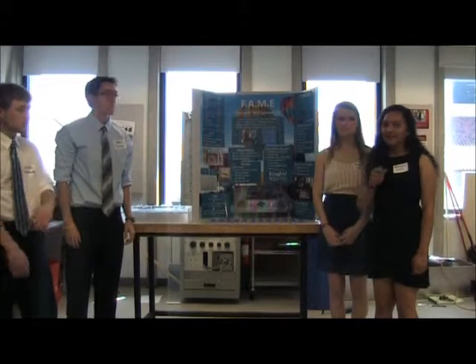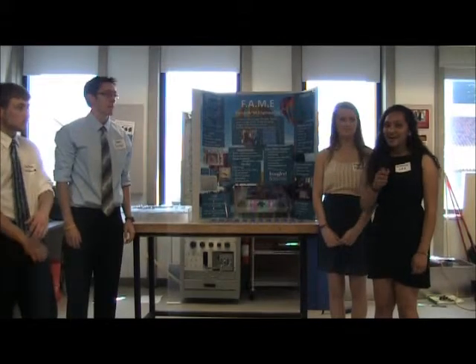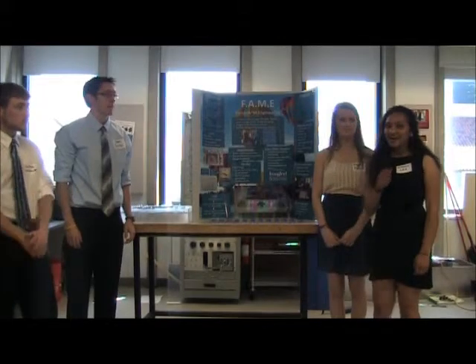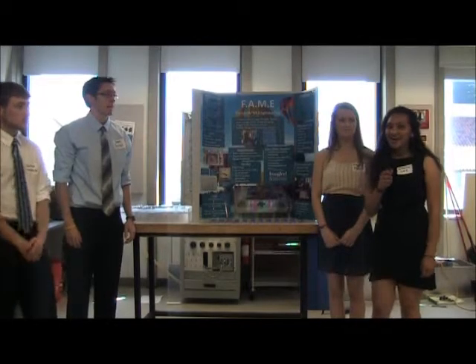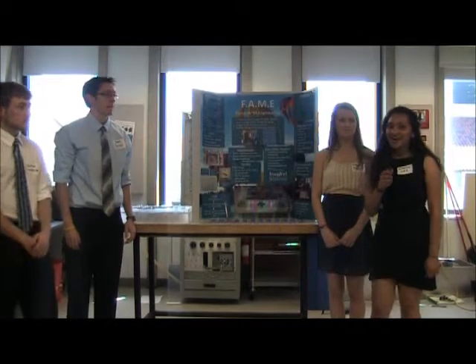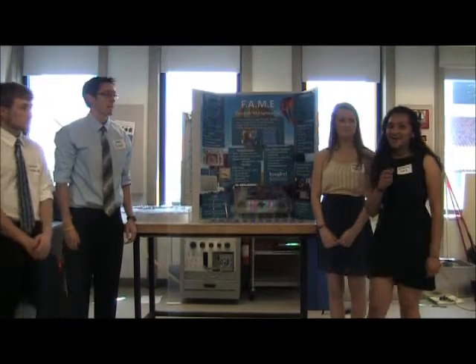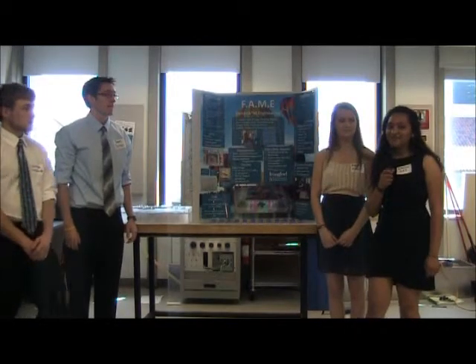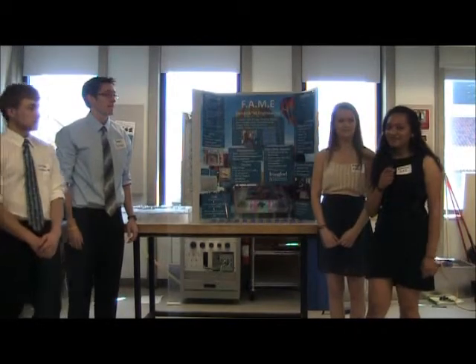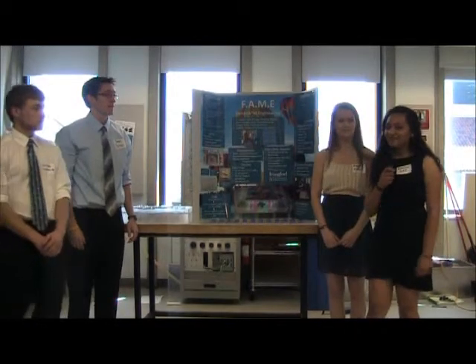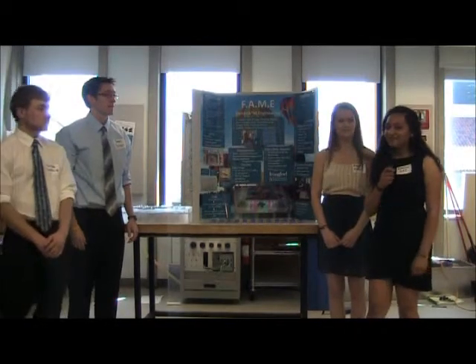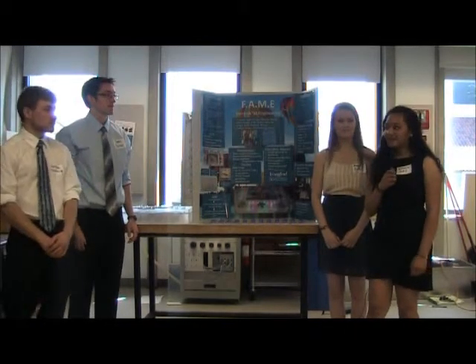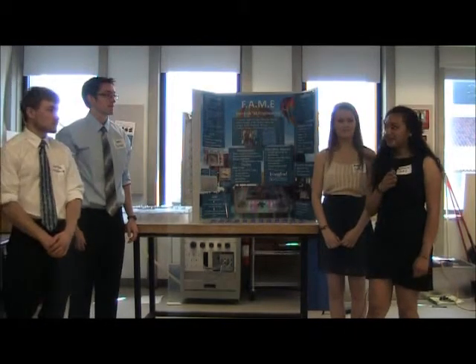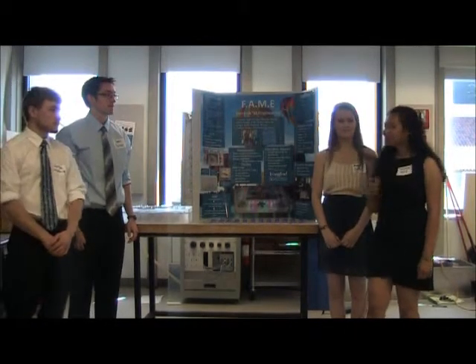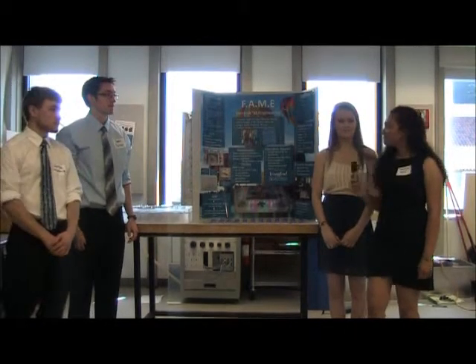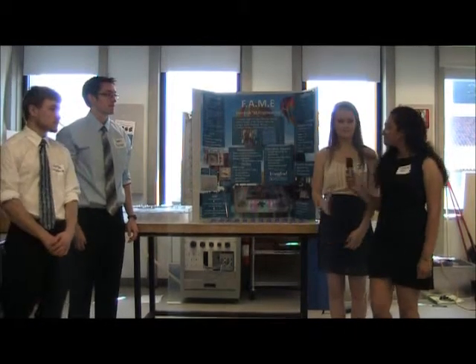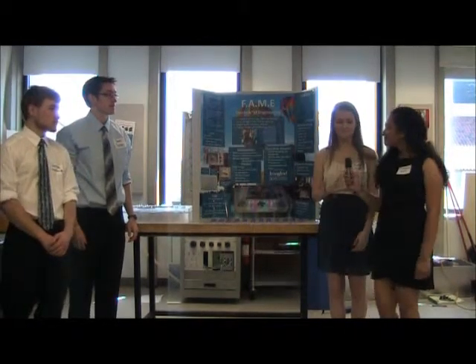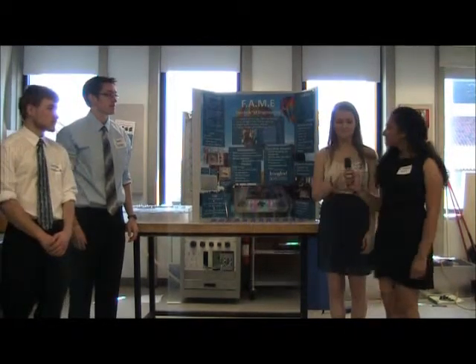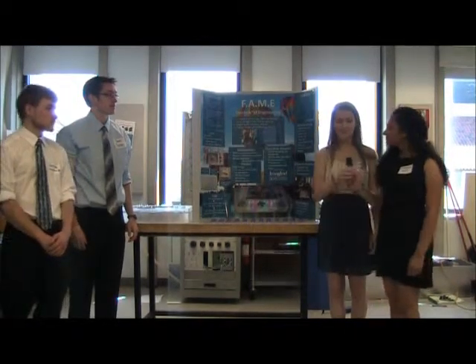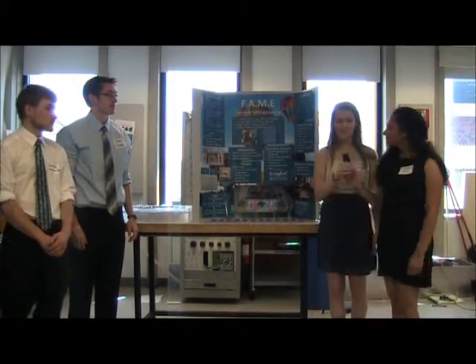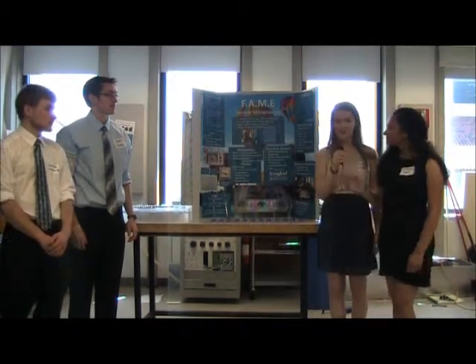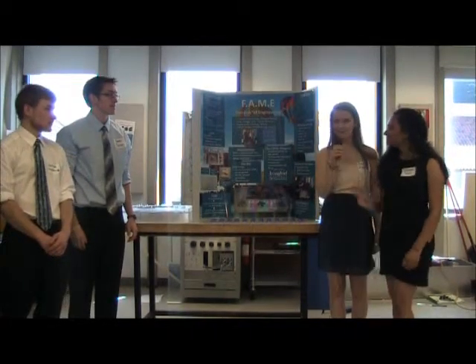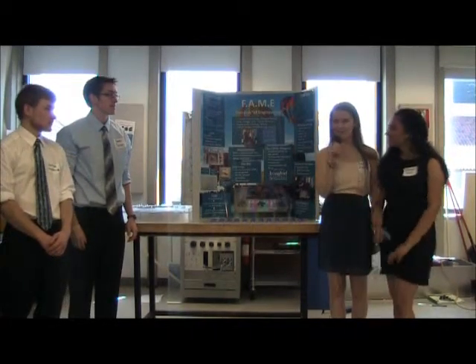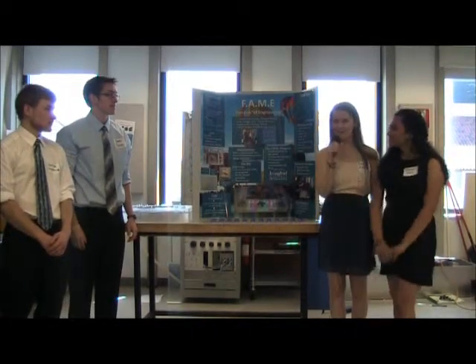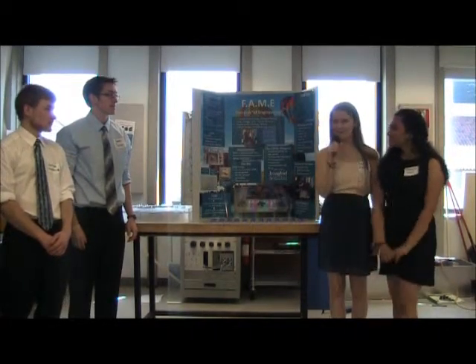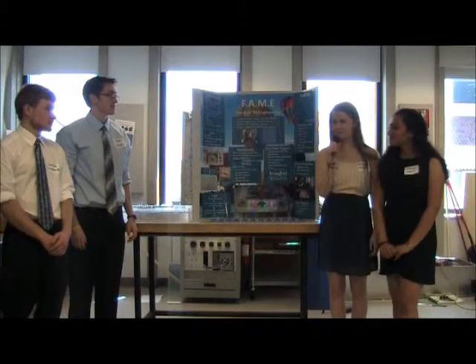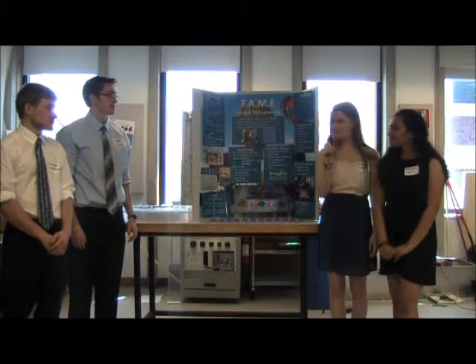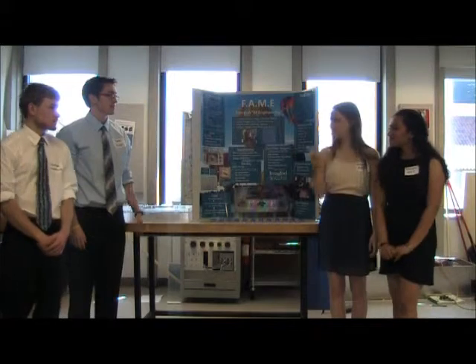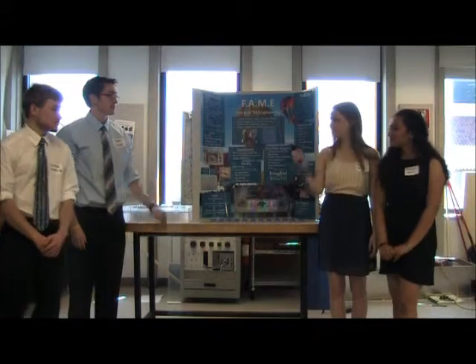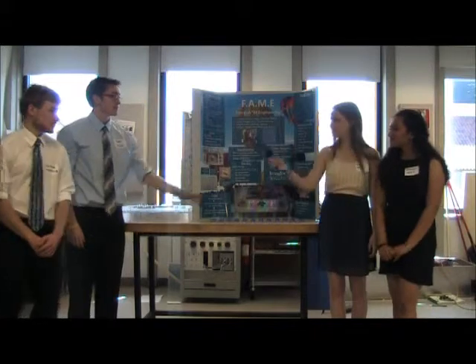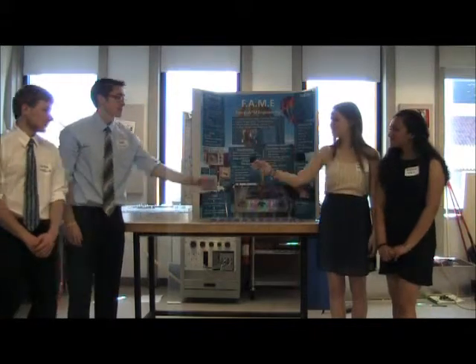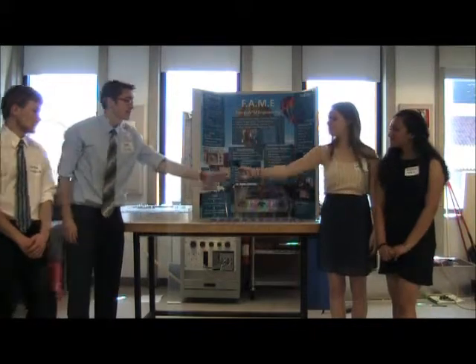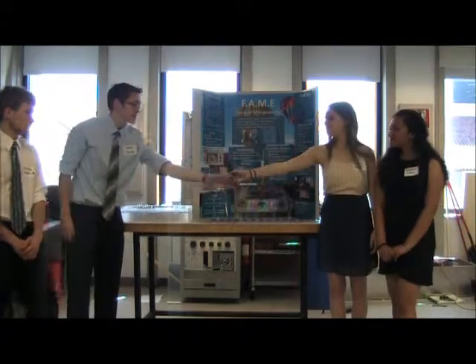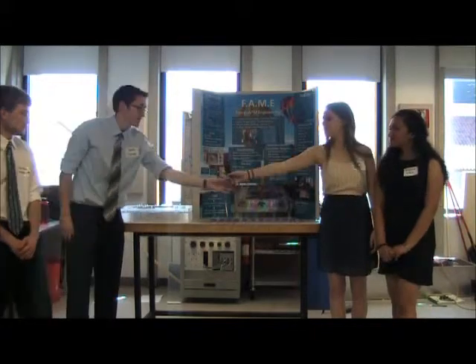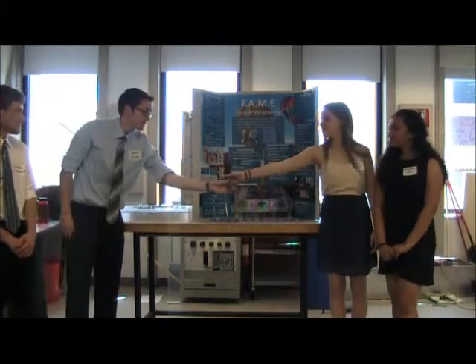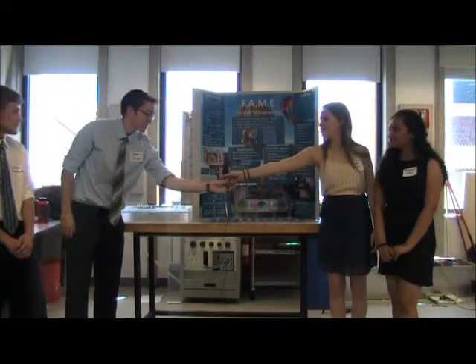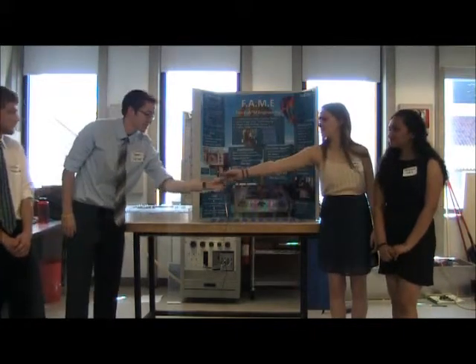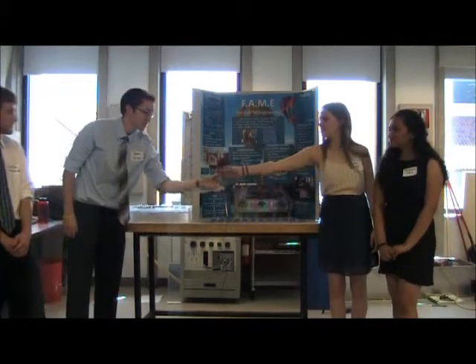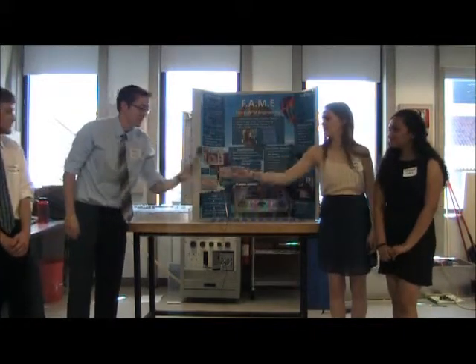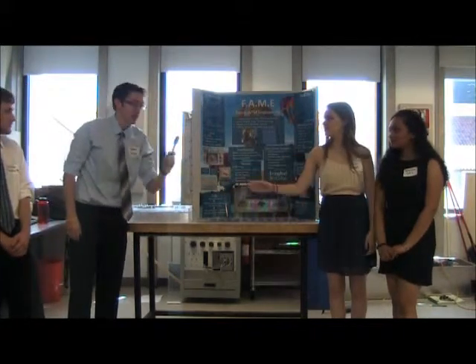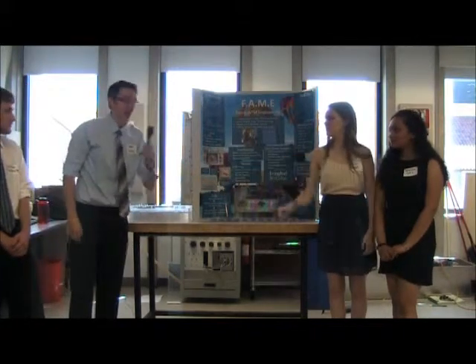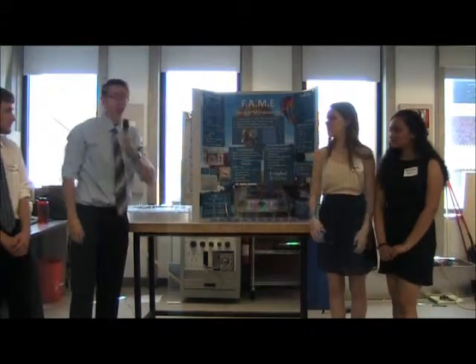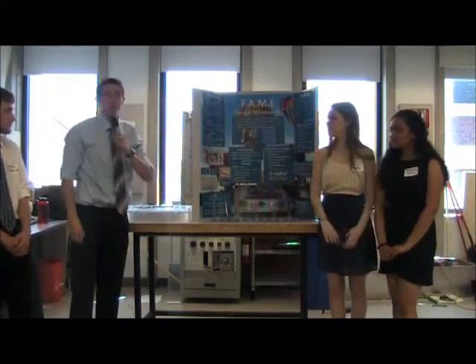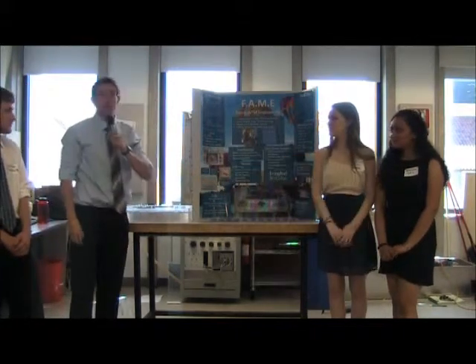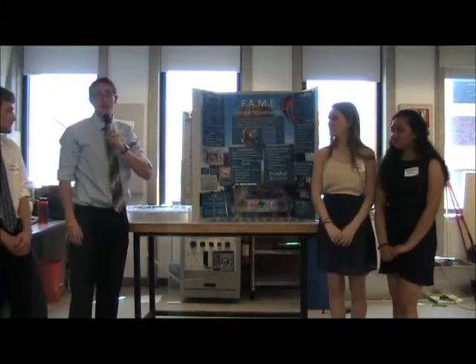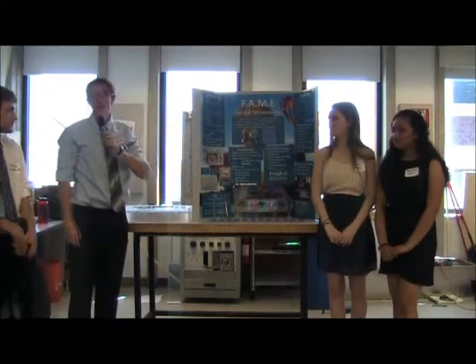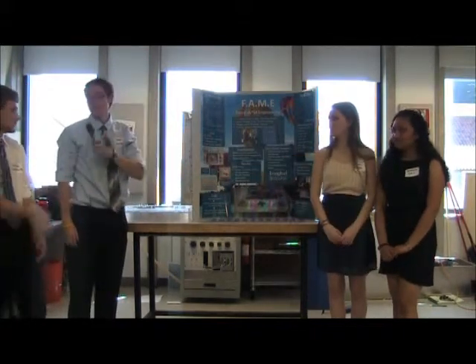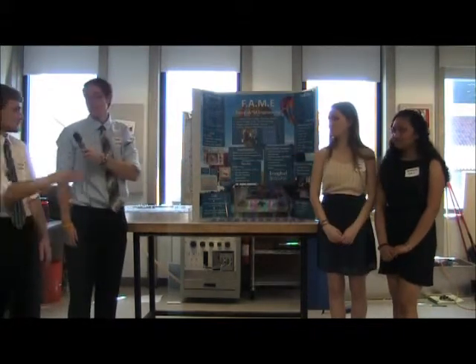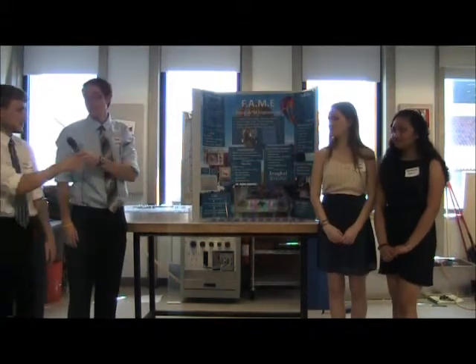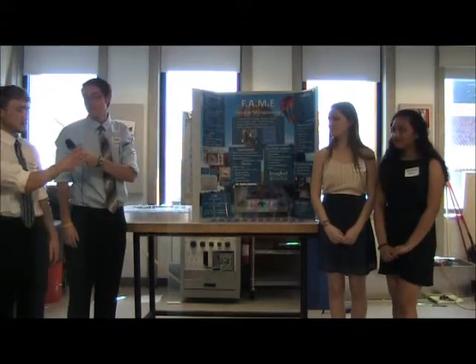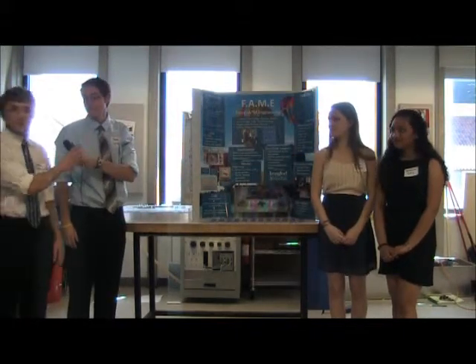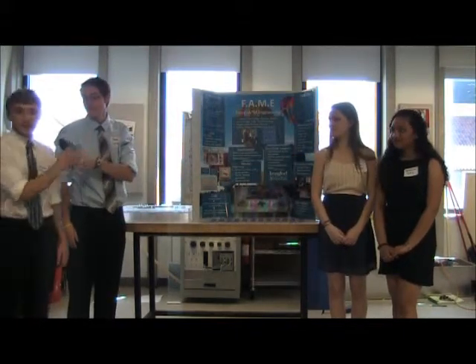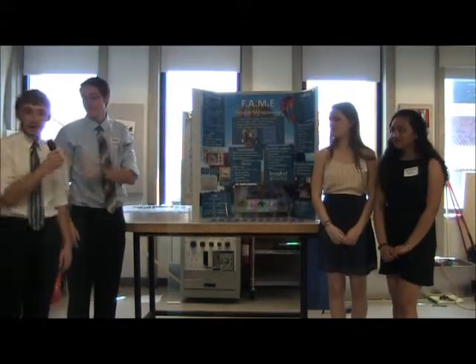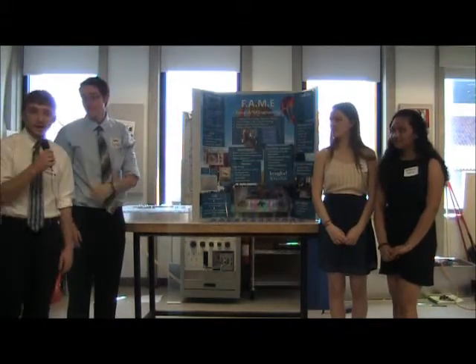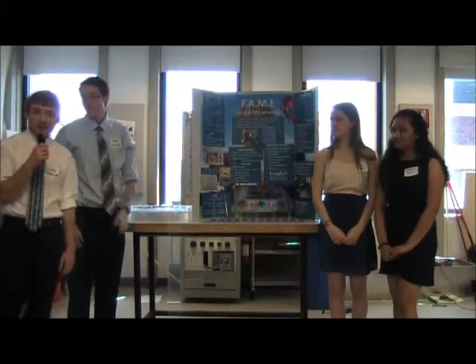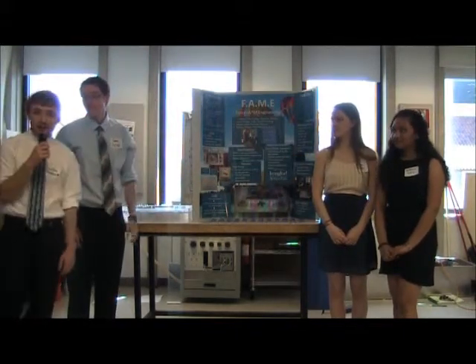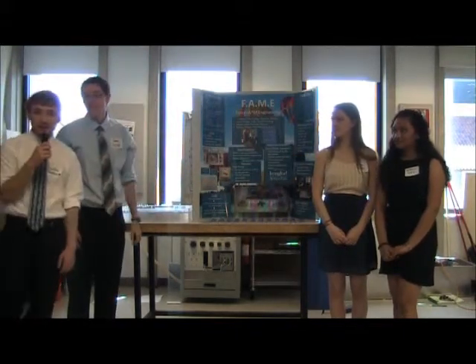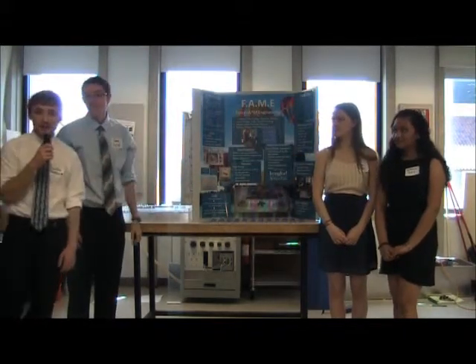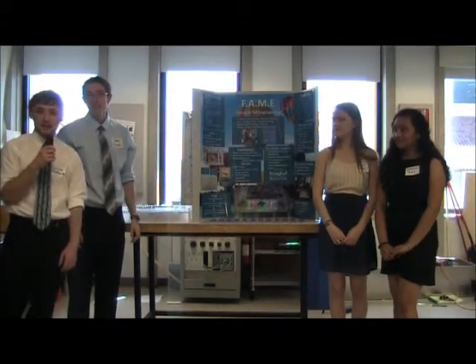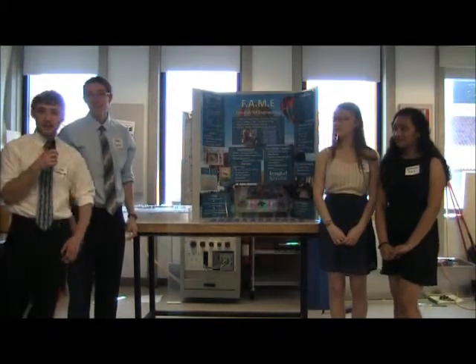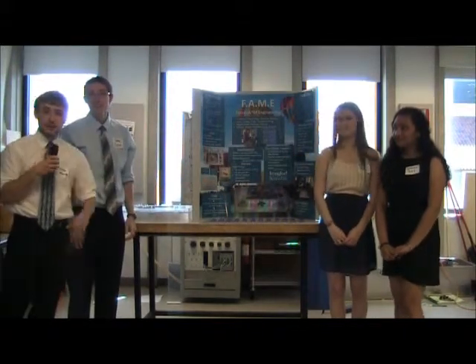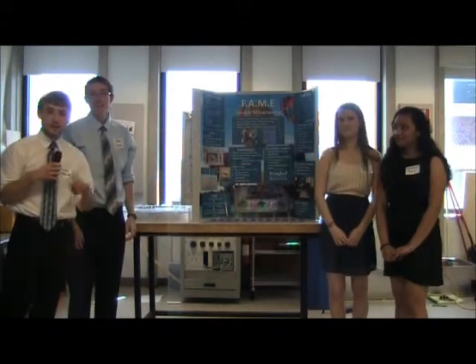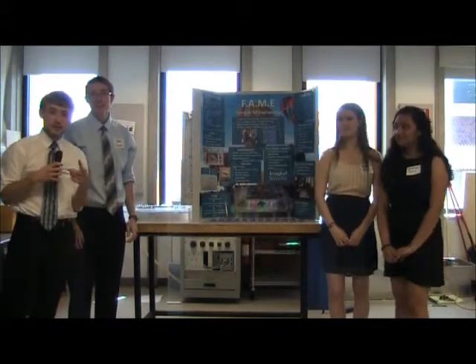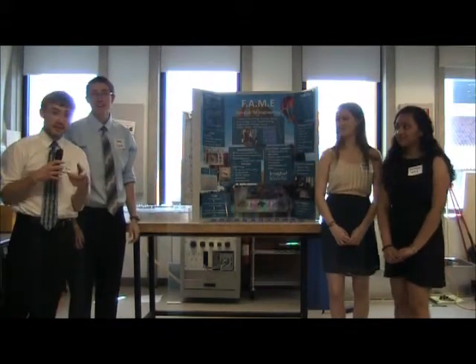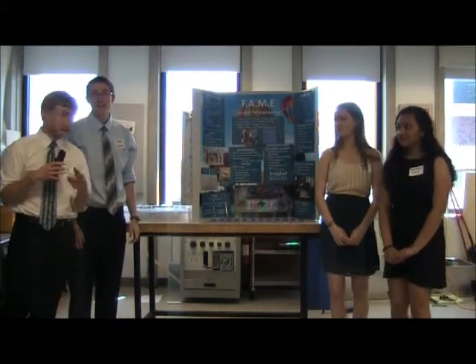Hi, I'm Vandana. I'm Megan. I'm James. And I'm Nathan, and we're Fame.